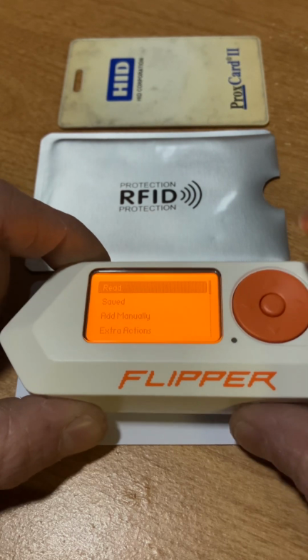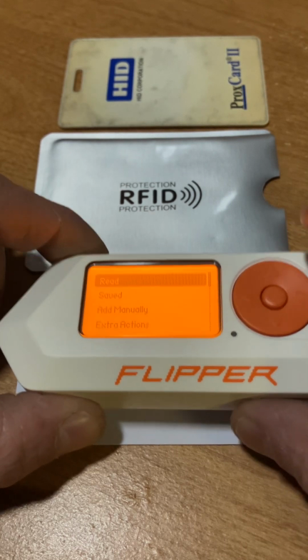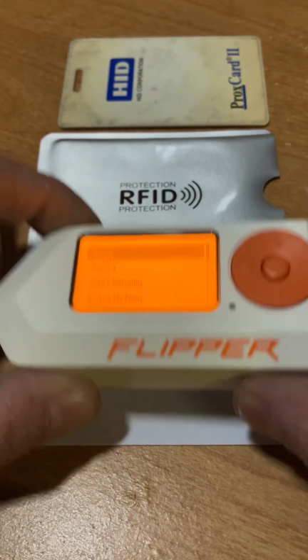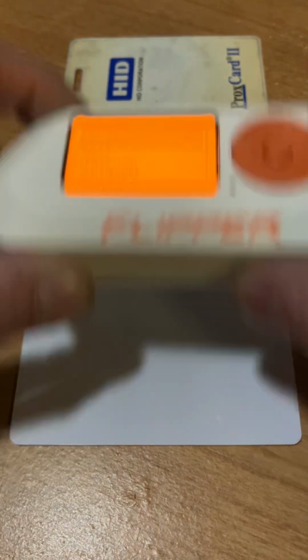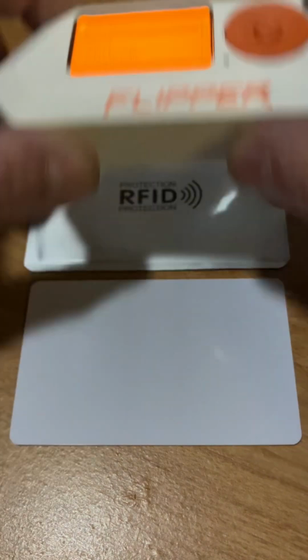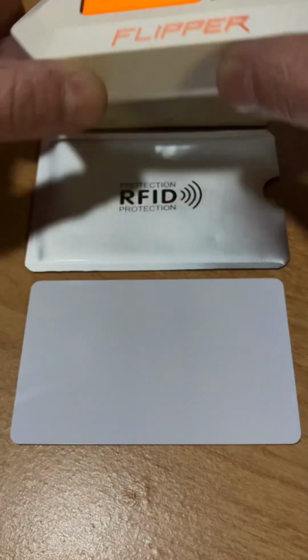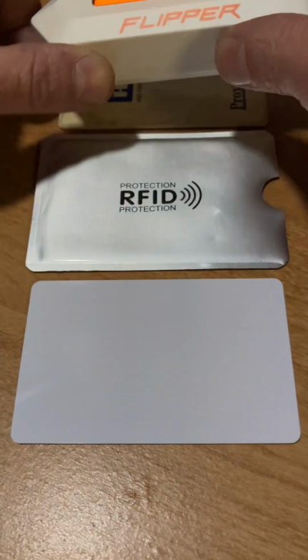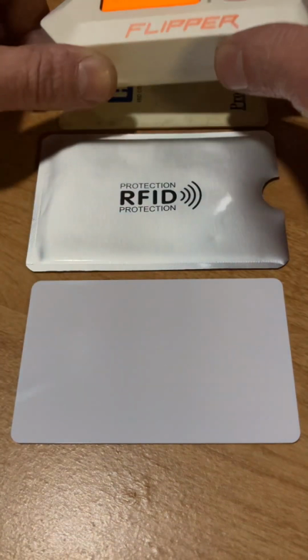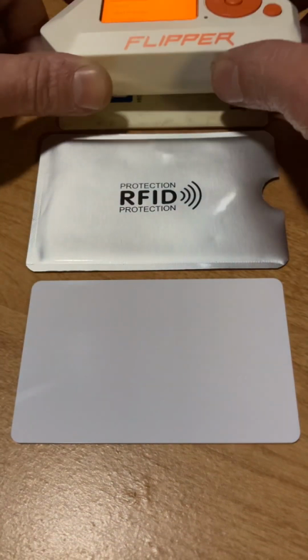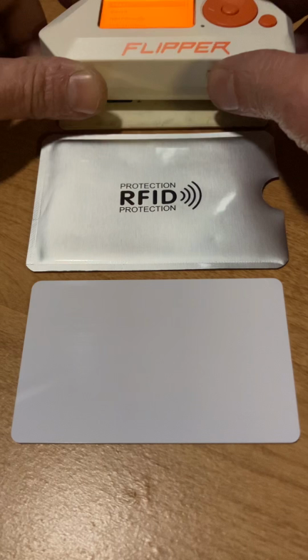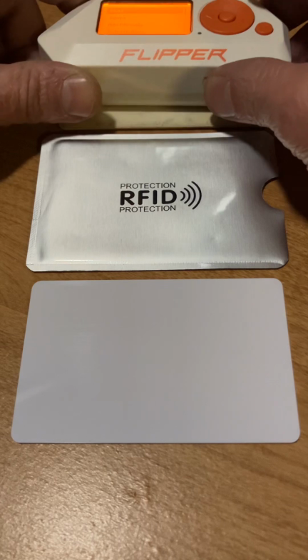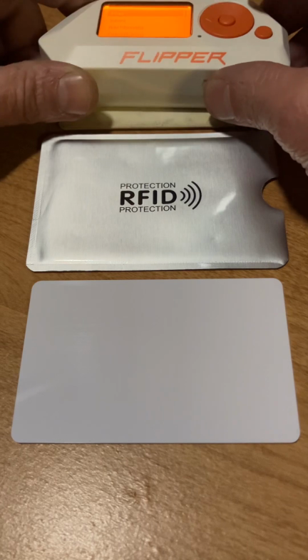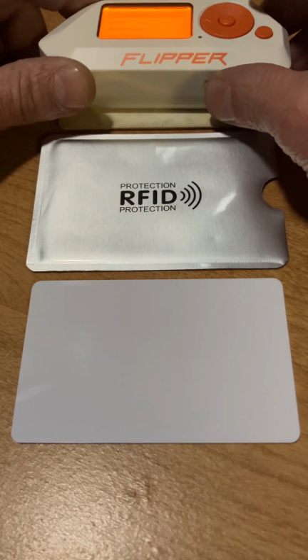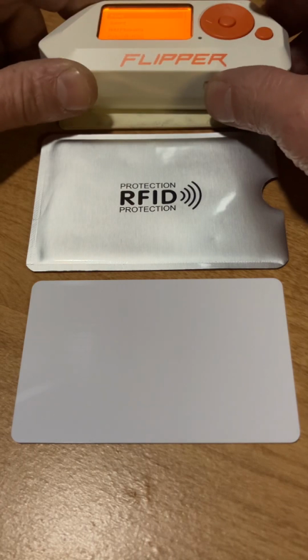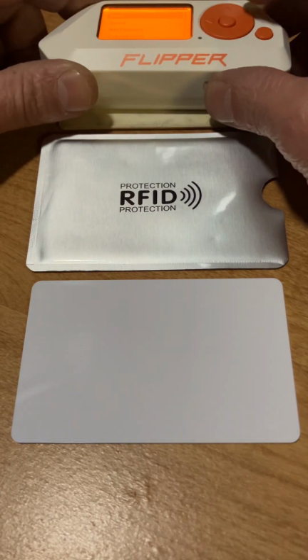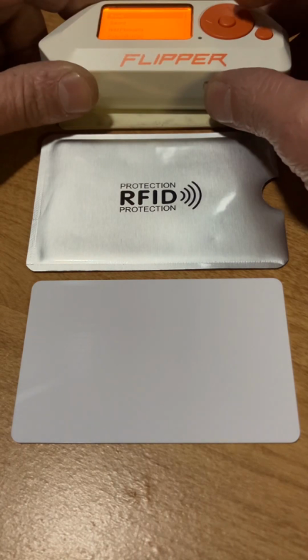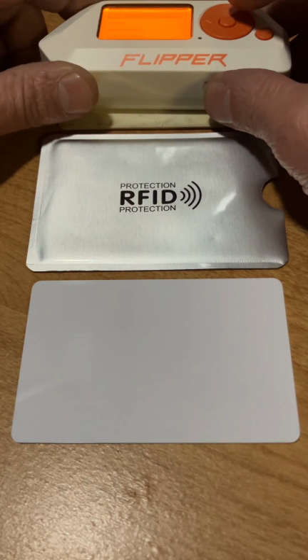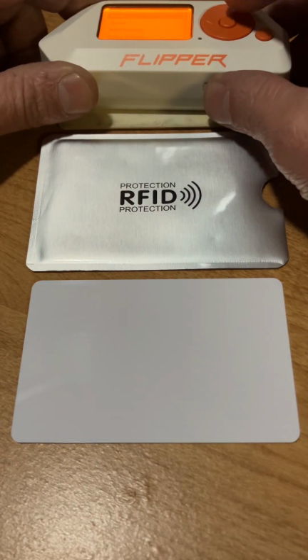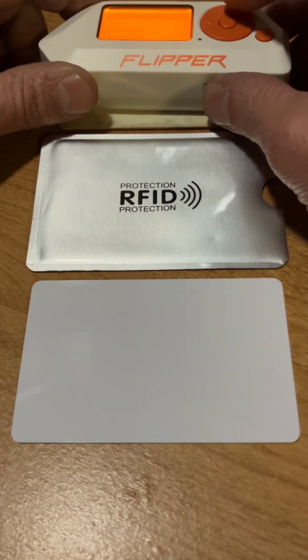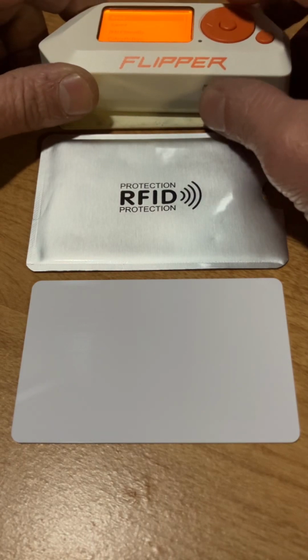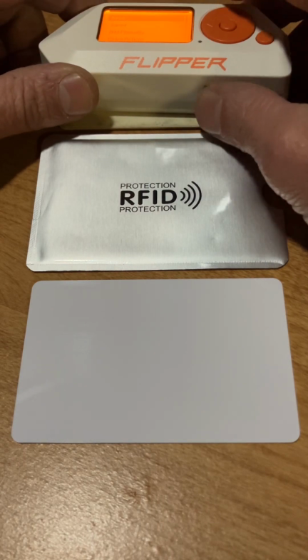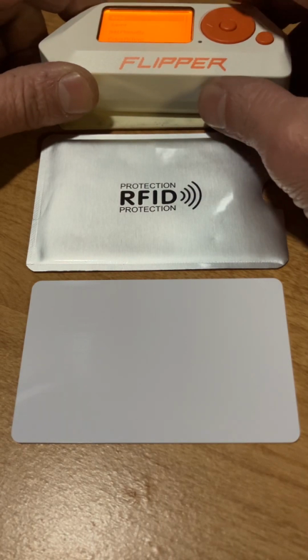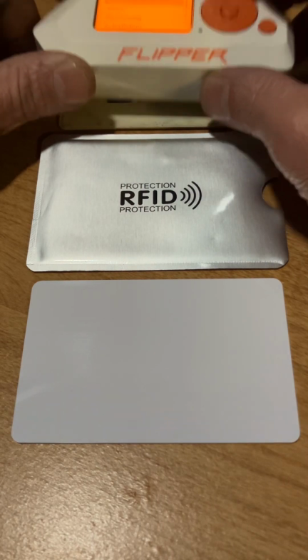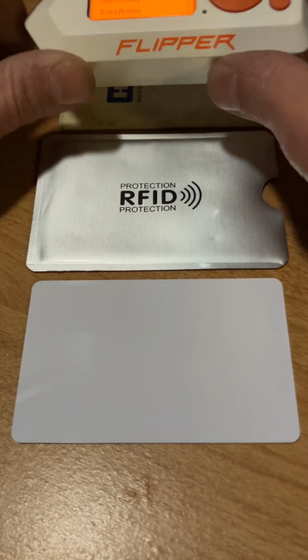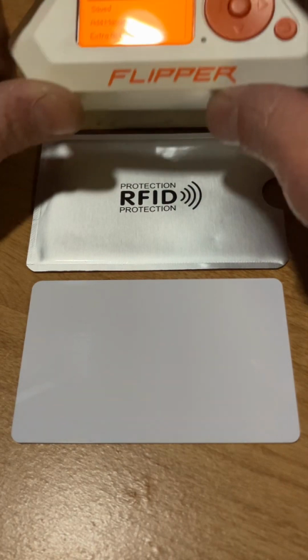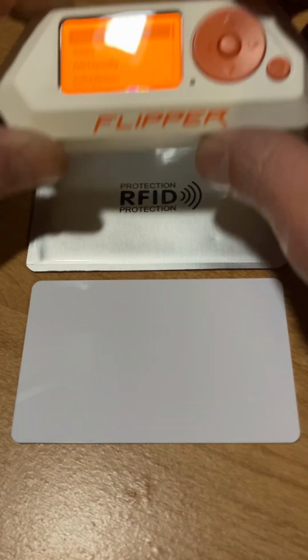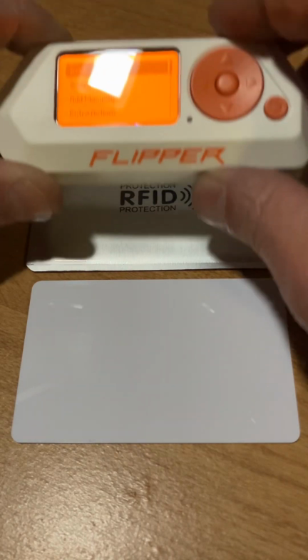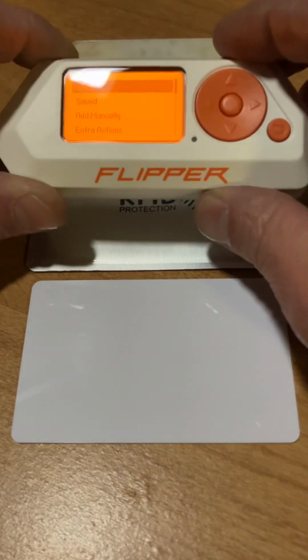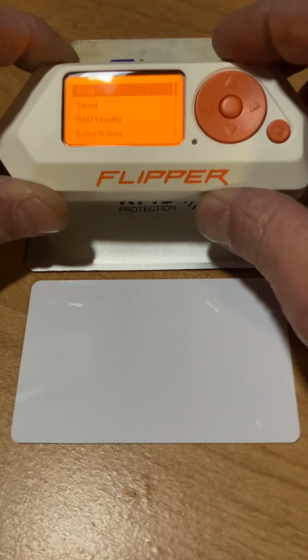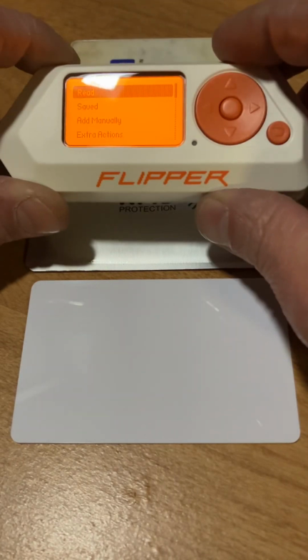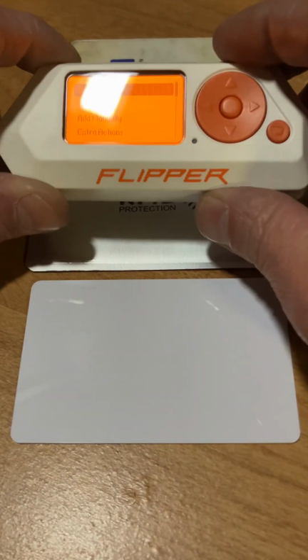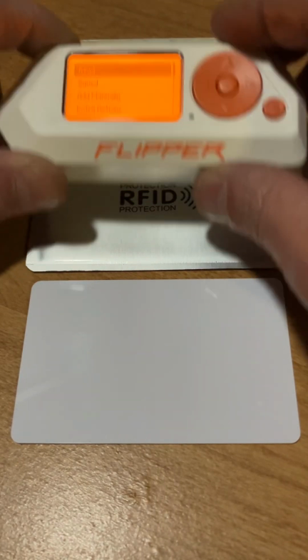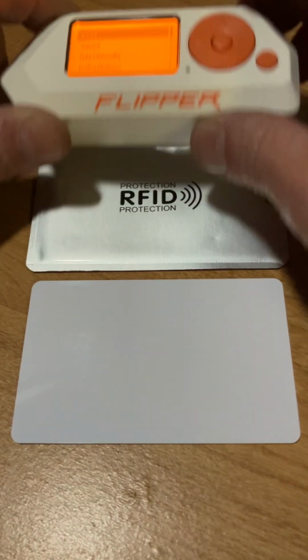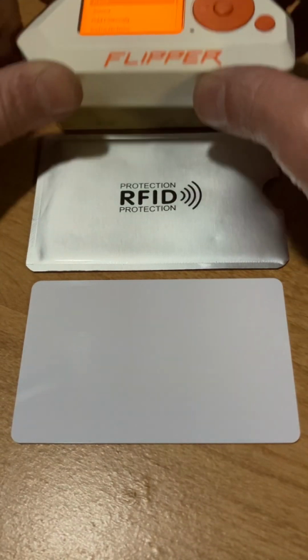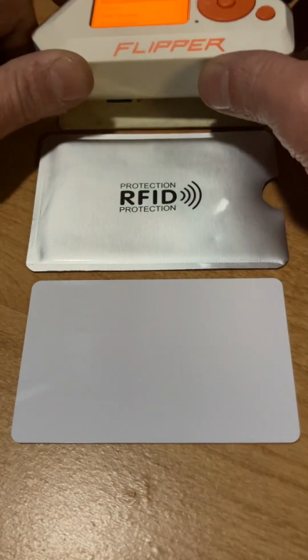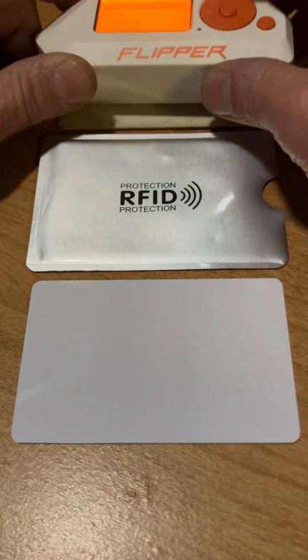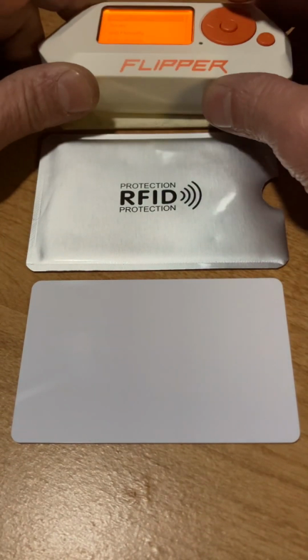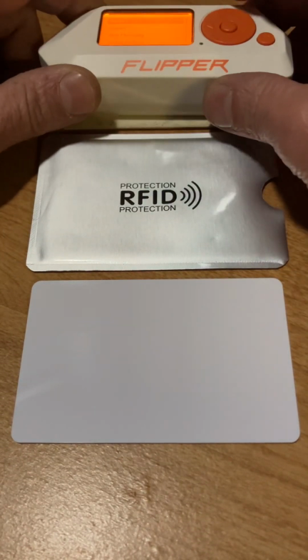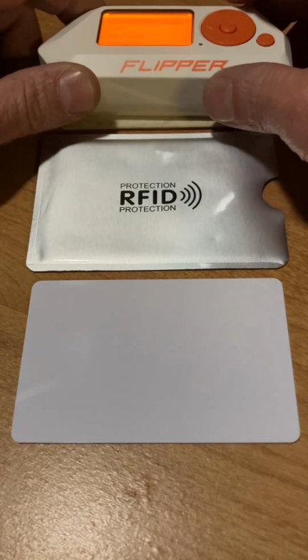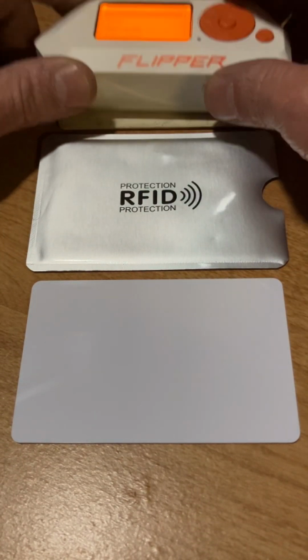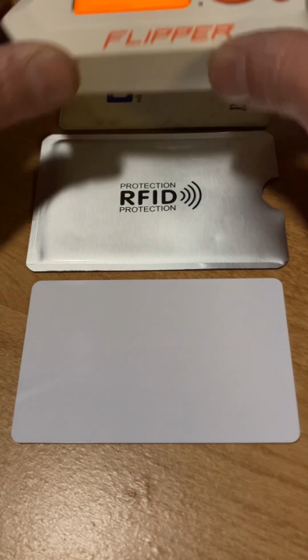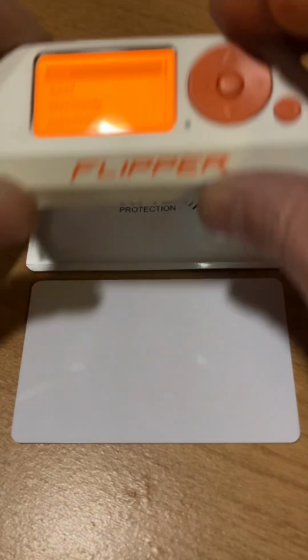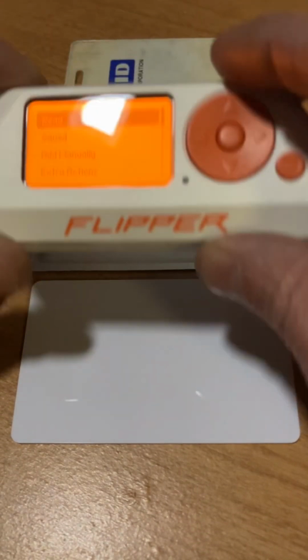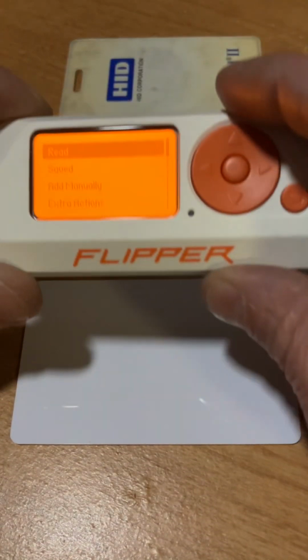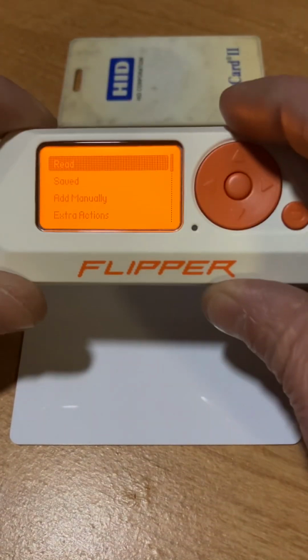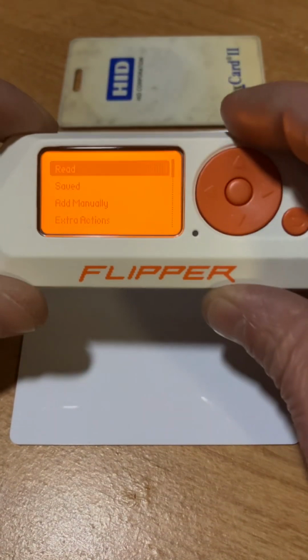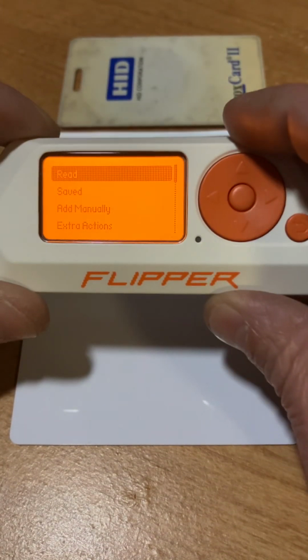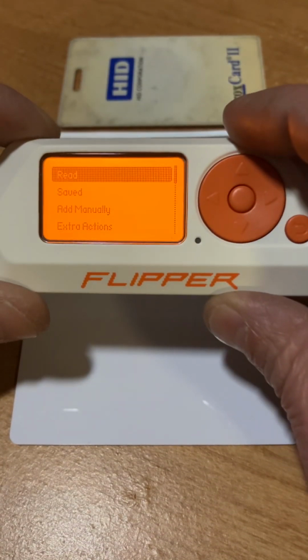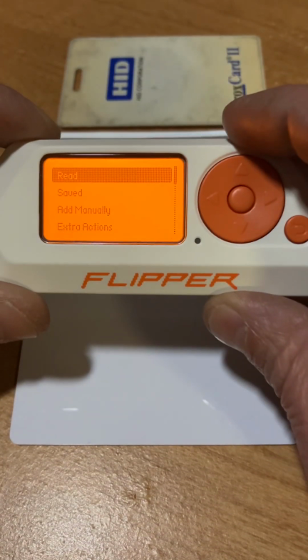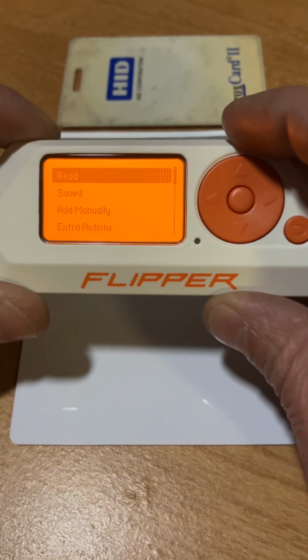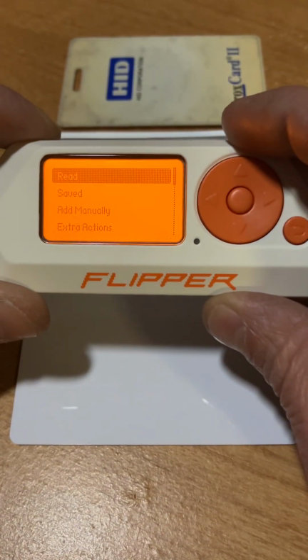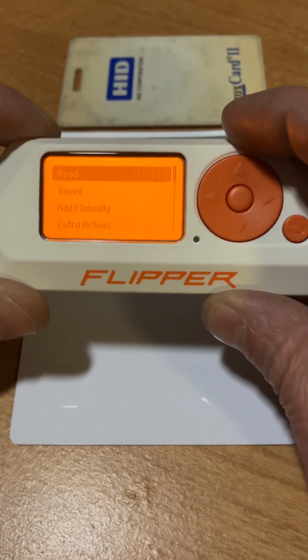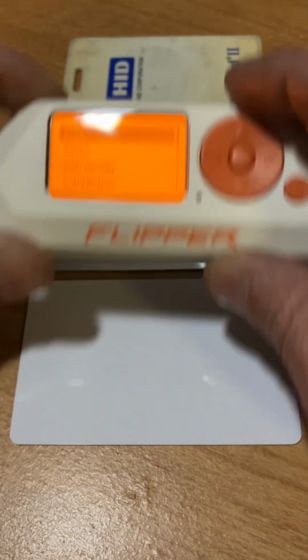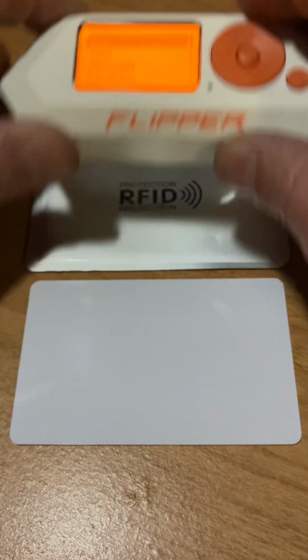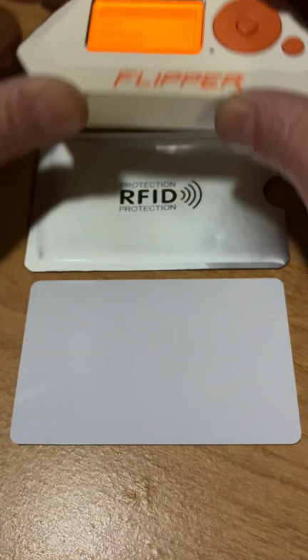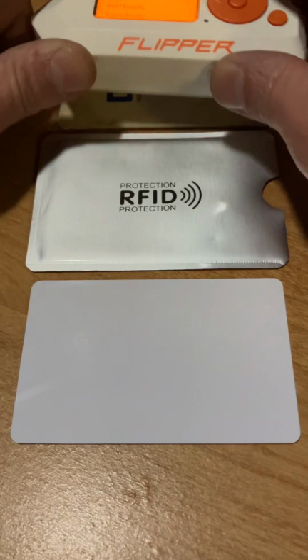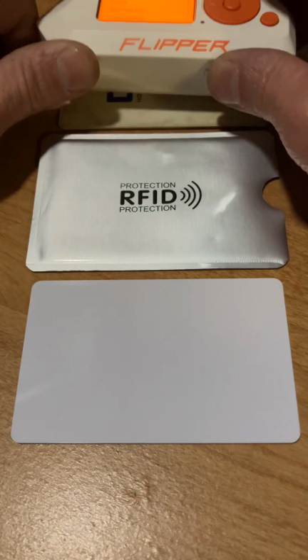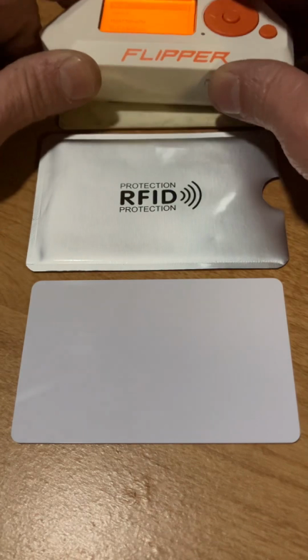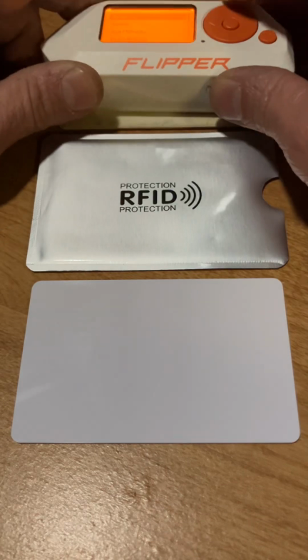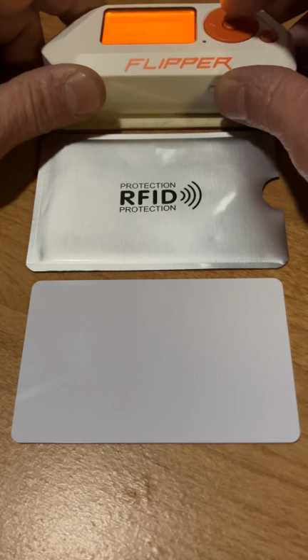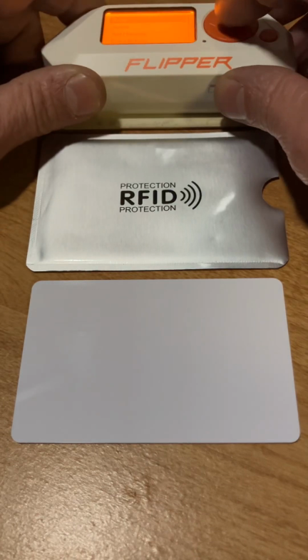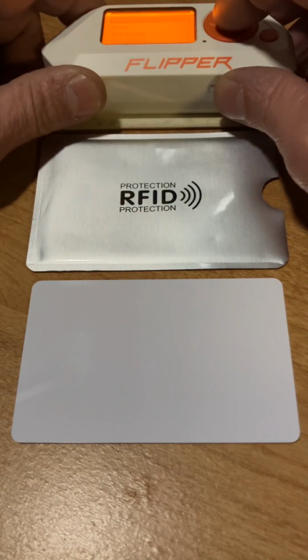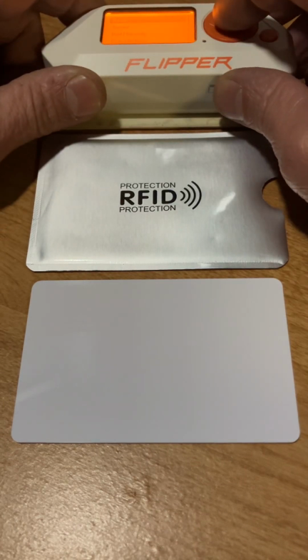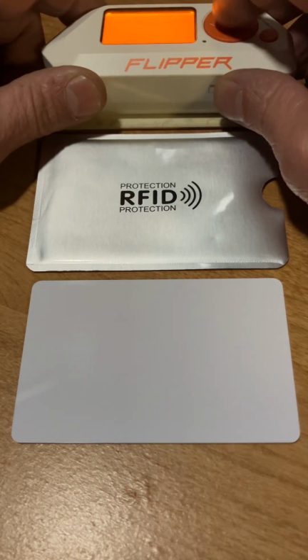I have this card up here, so I'm going to read it. I'm just going to use this little gadget here. So what I'm going to do is I'm going to read this card up here now.